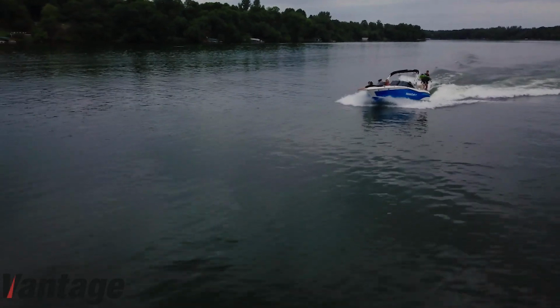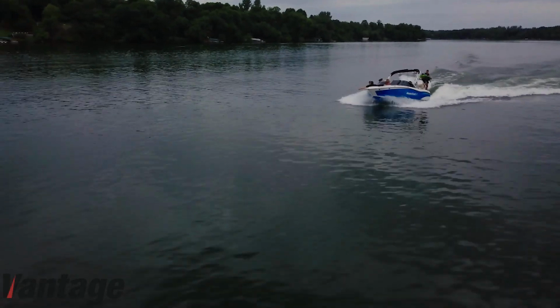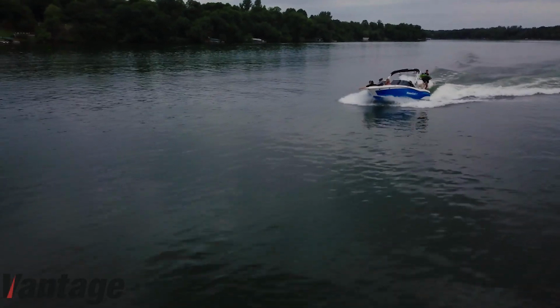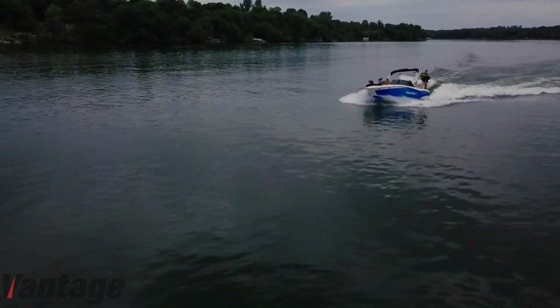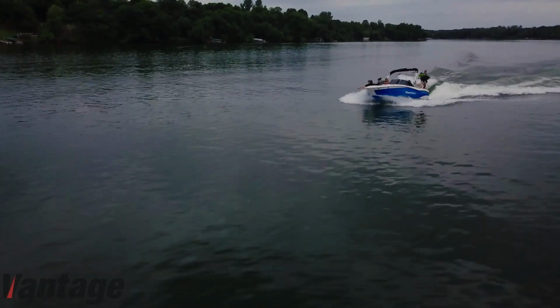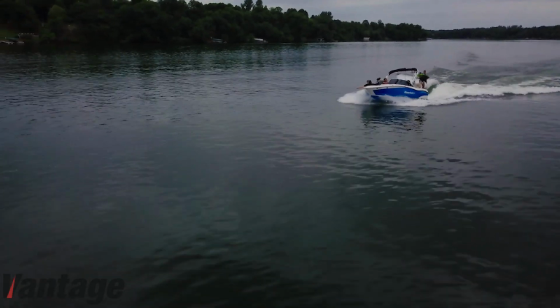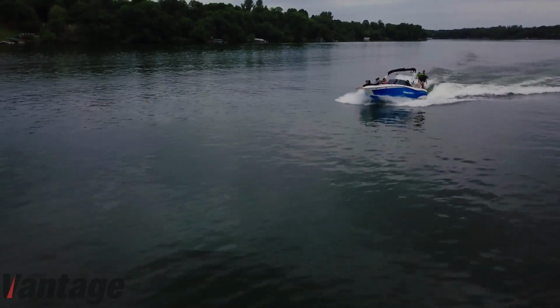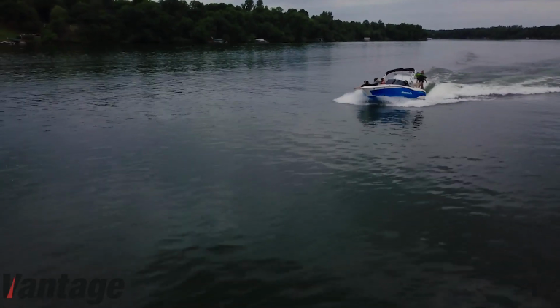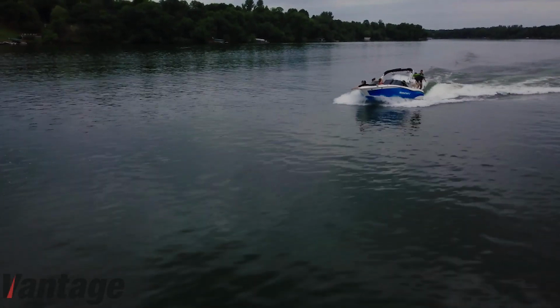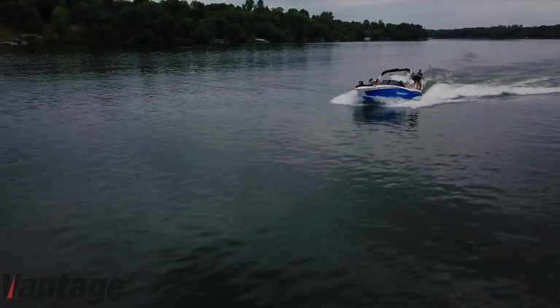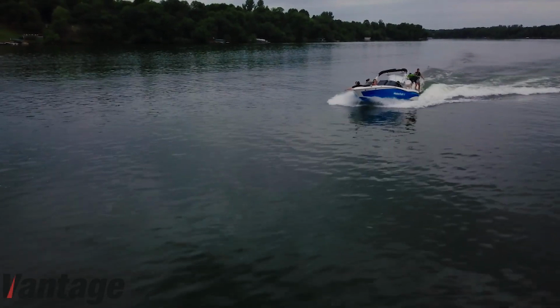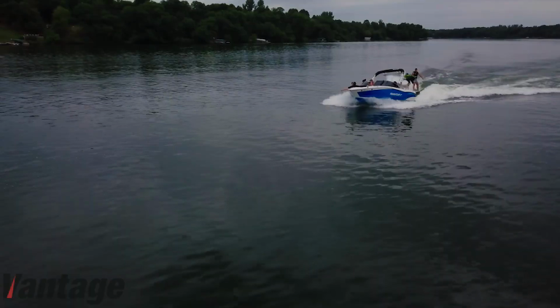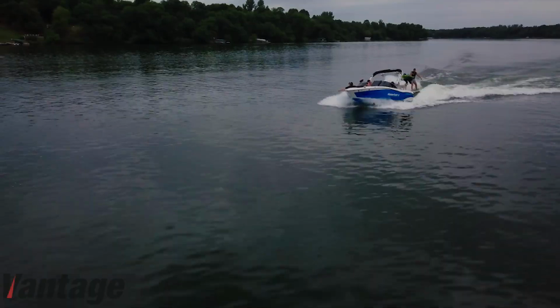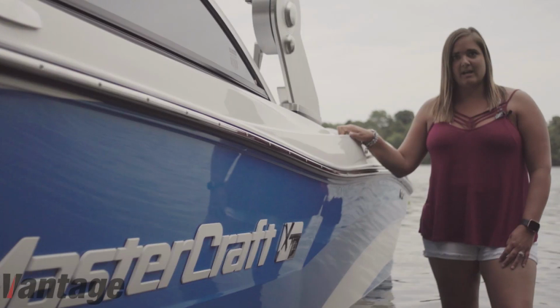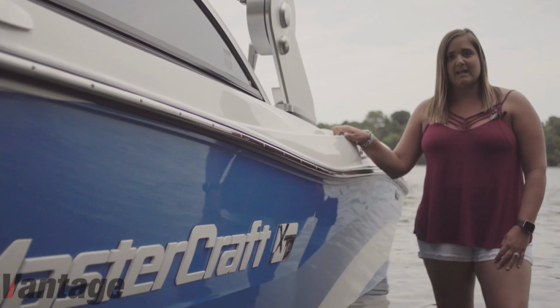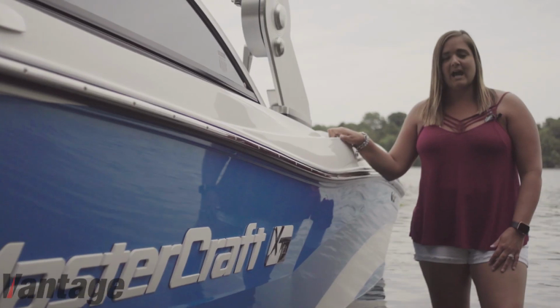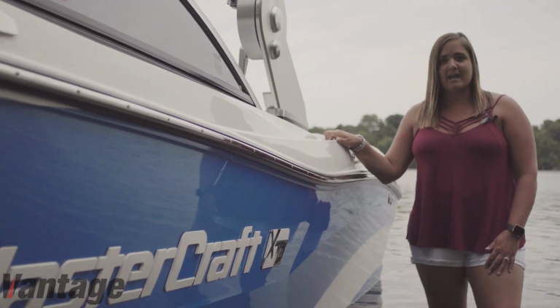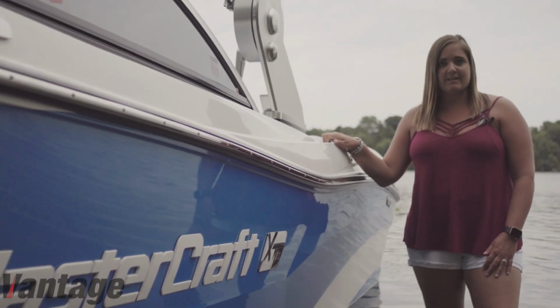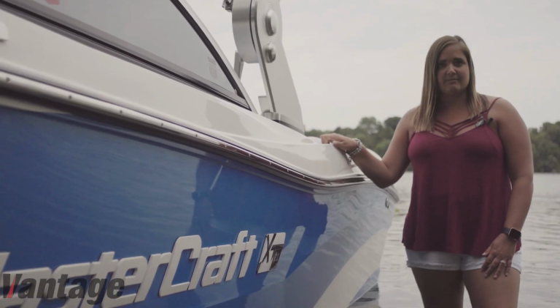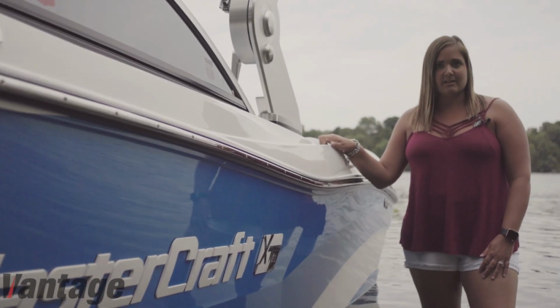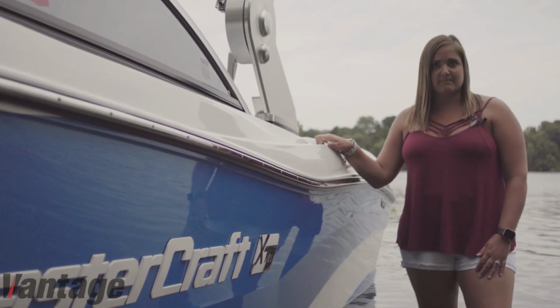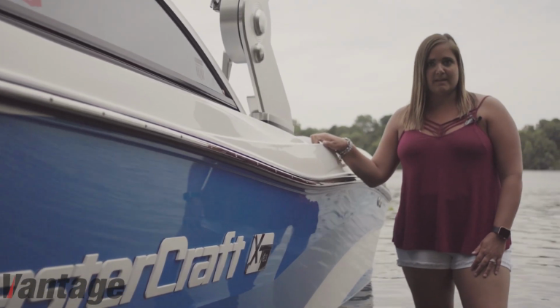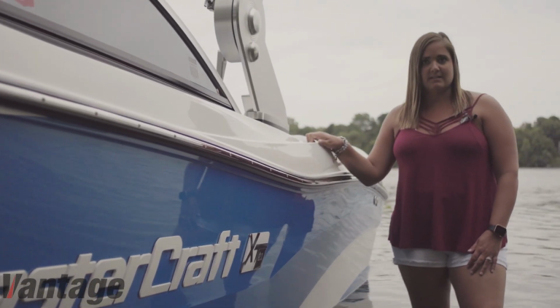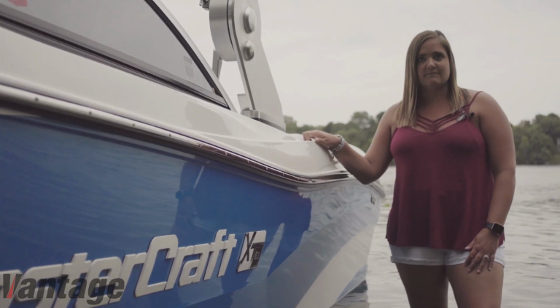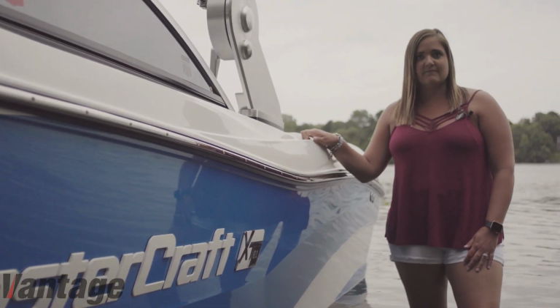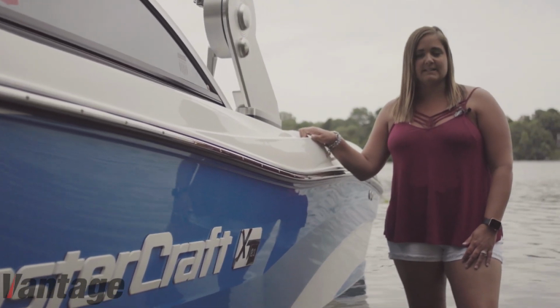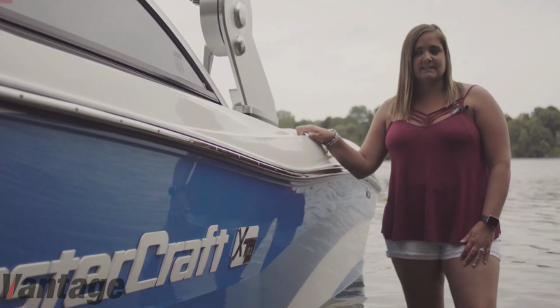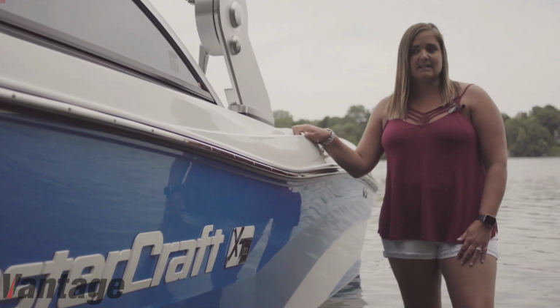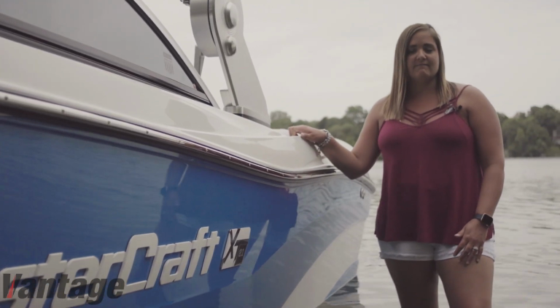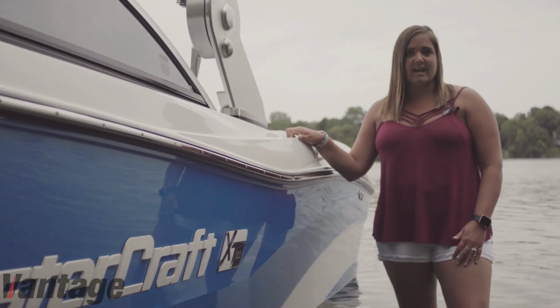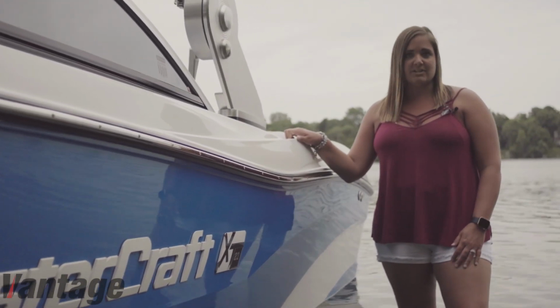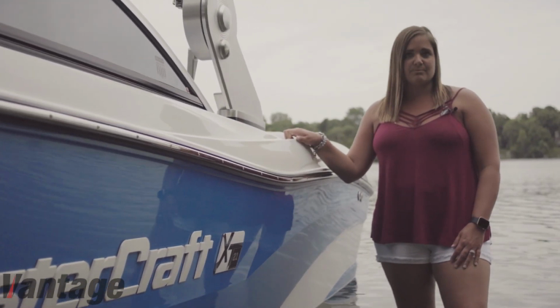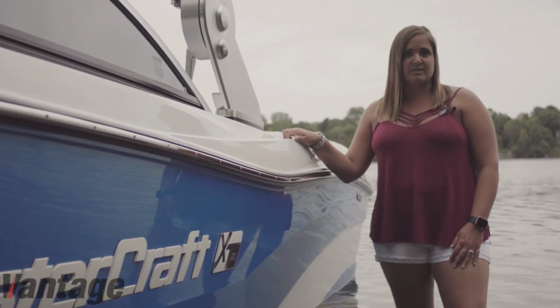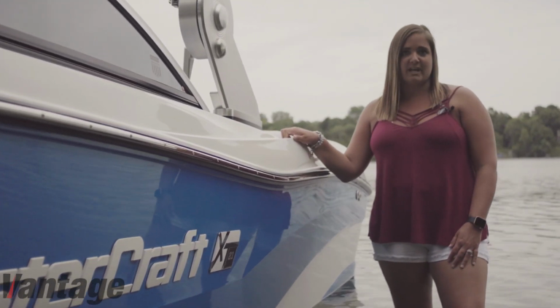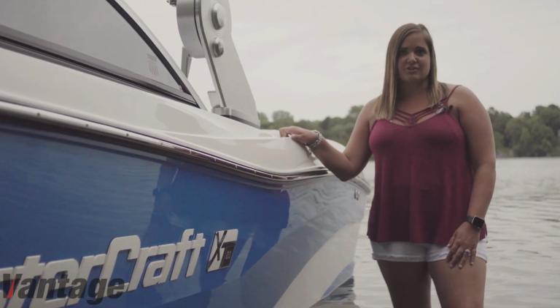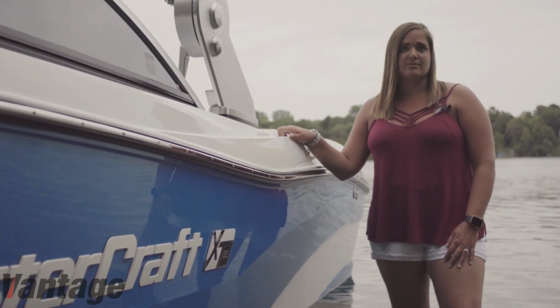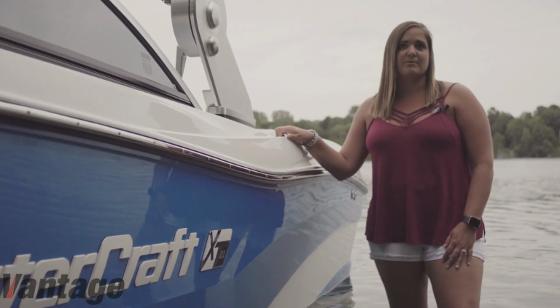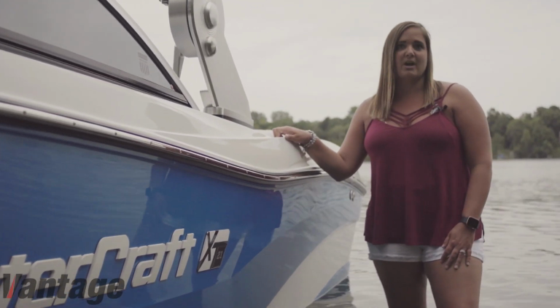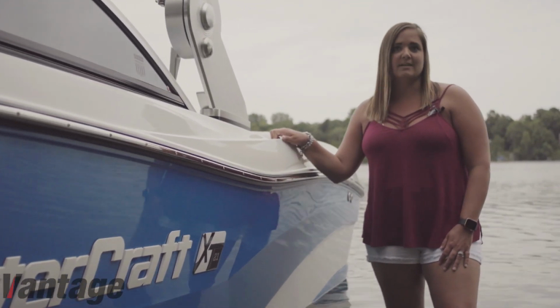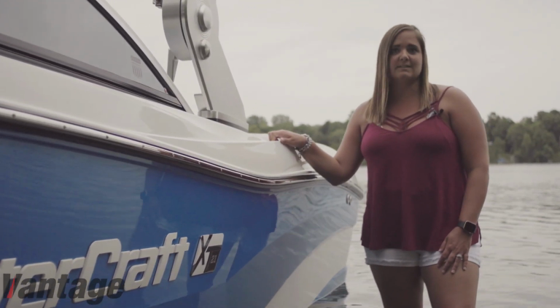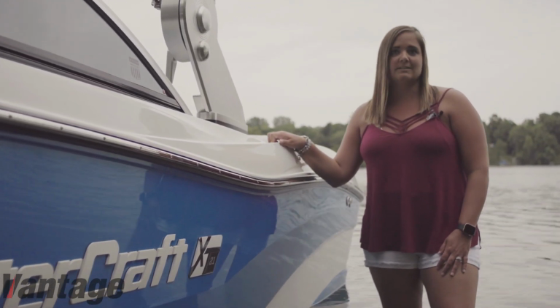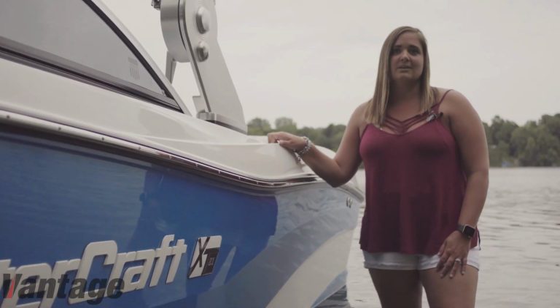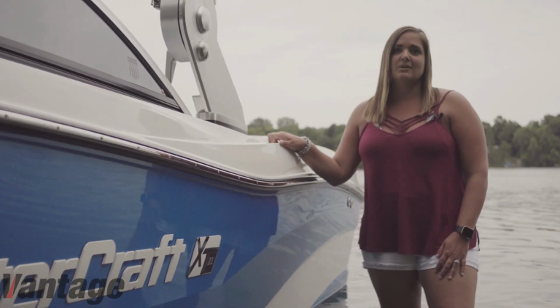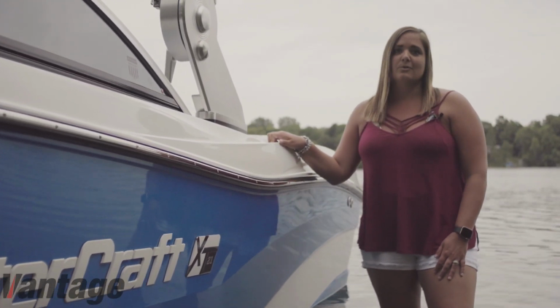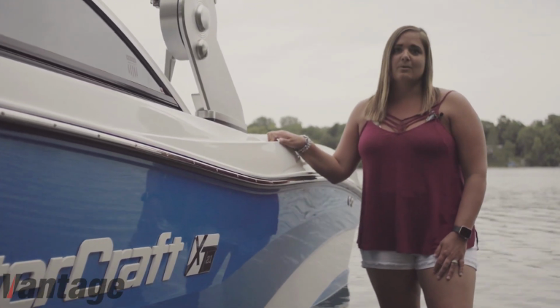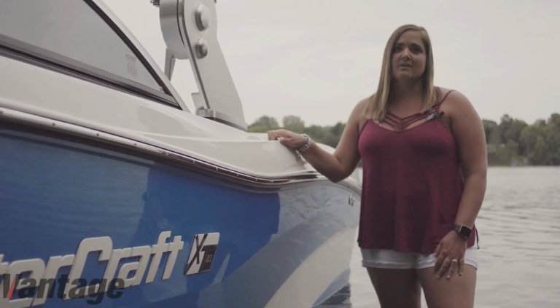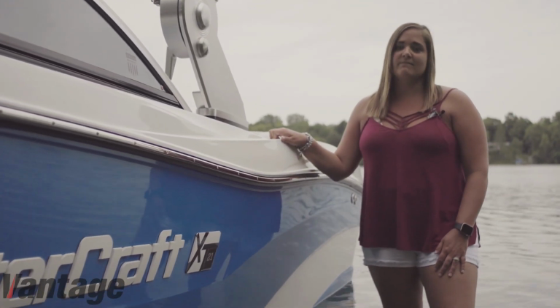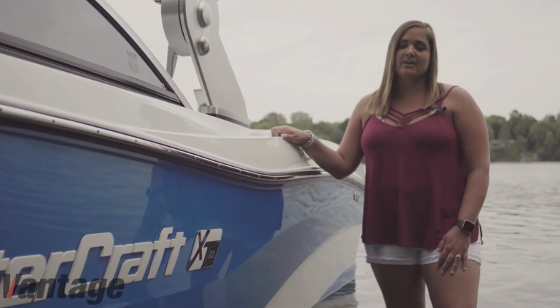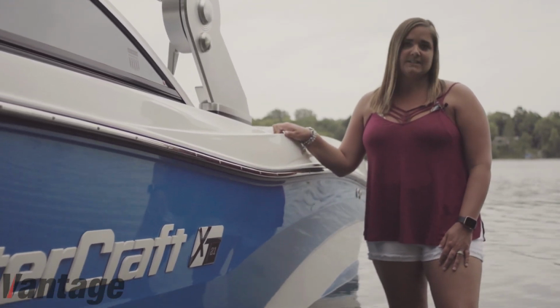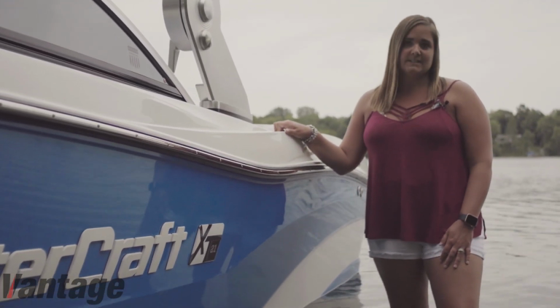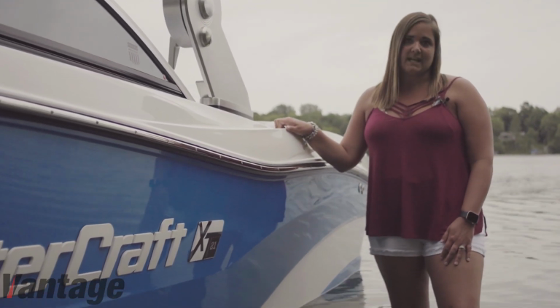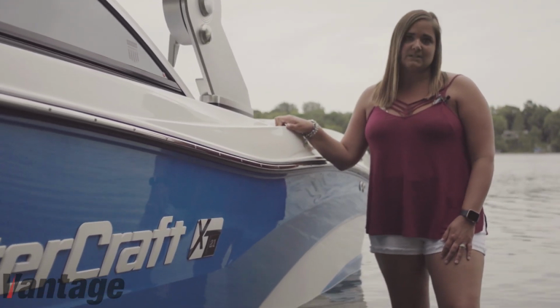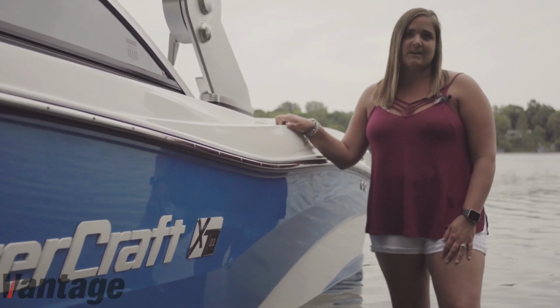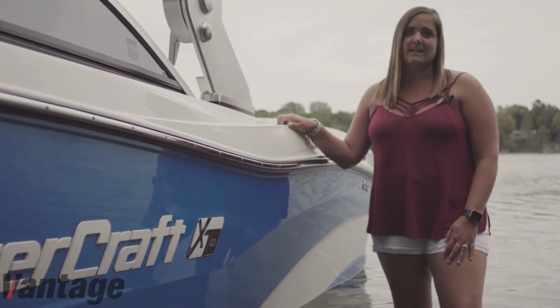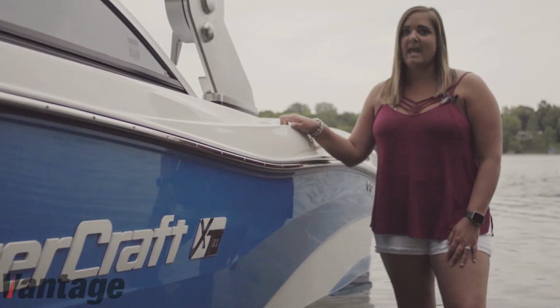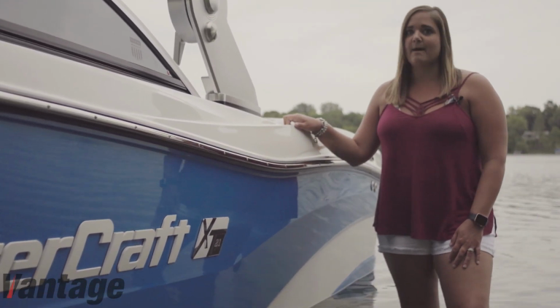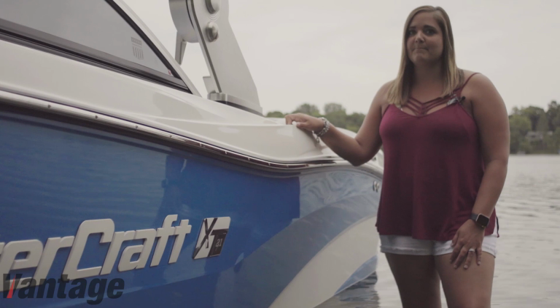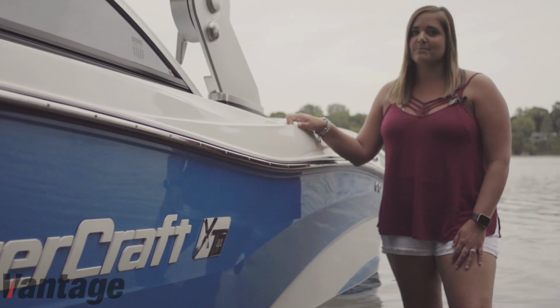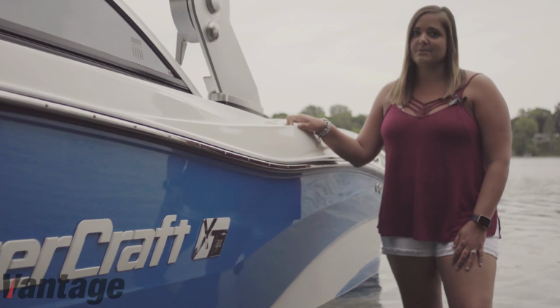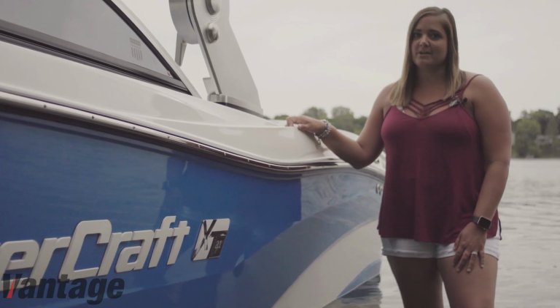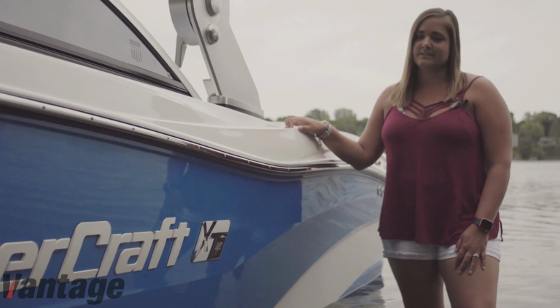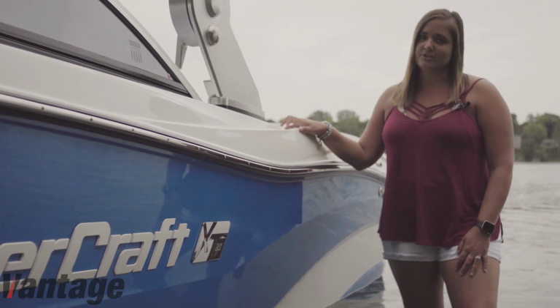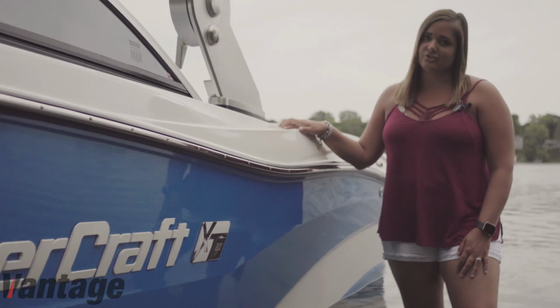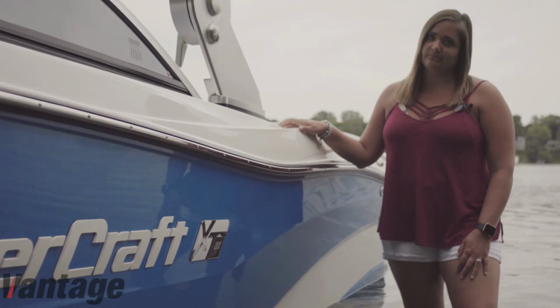So if you're in the market for a new boat, I highly recommend investing in Vantage Protection products. We are very satisfied and happy with our decision.